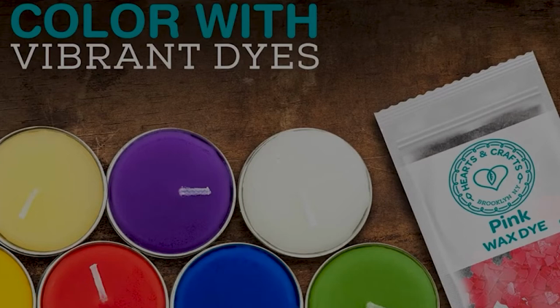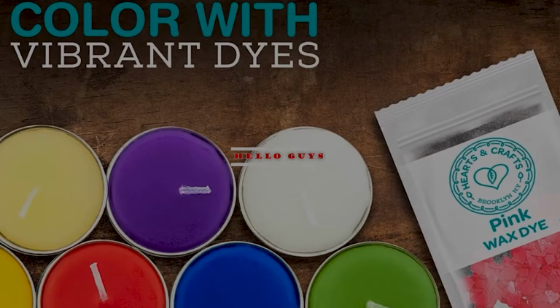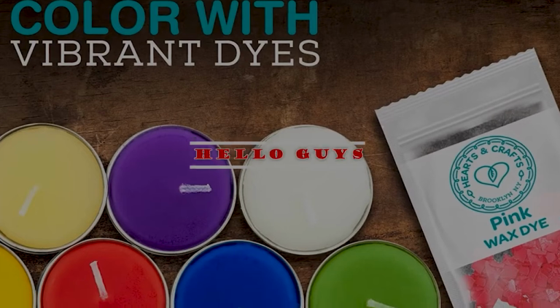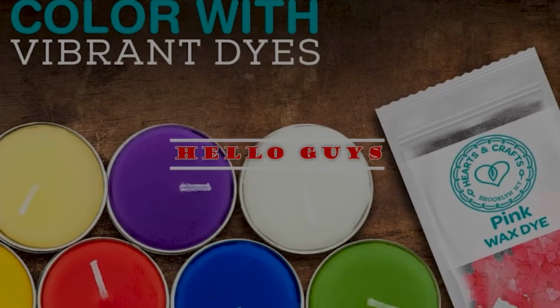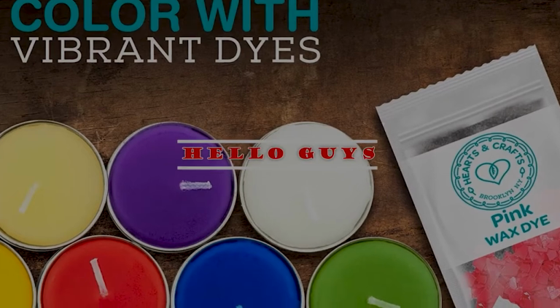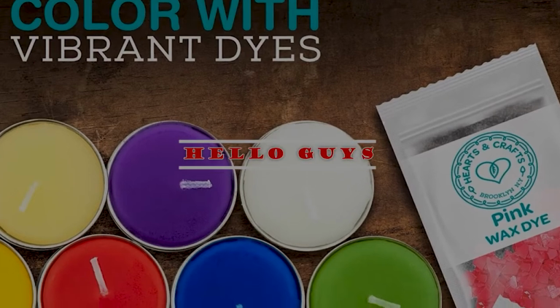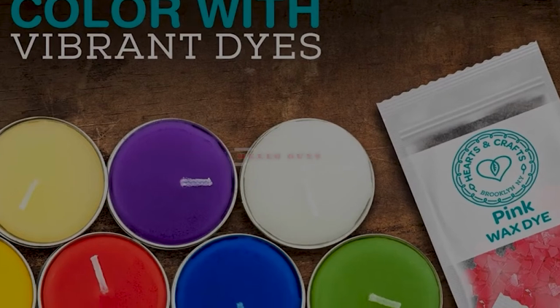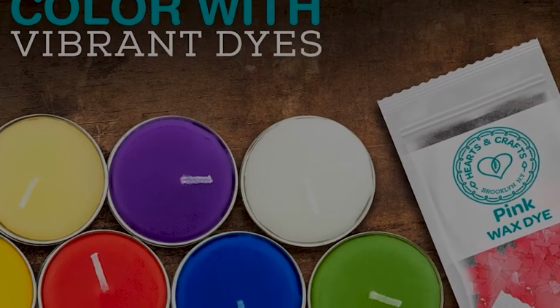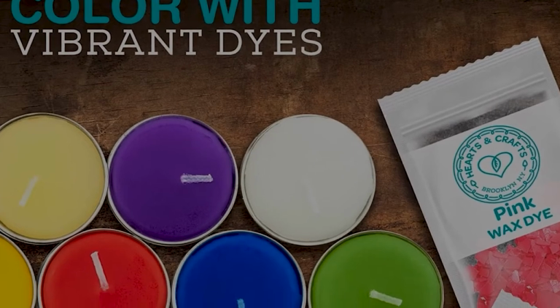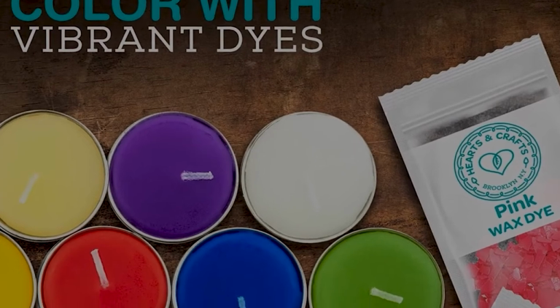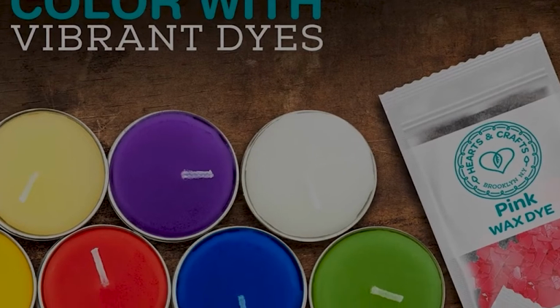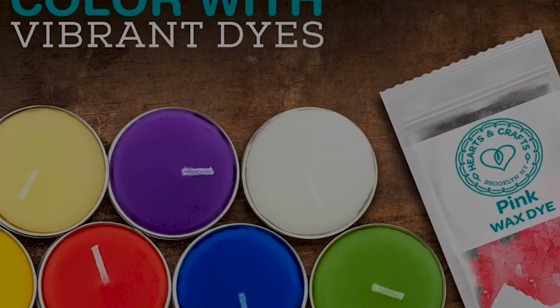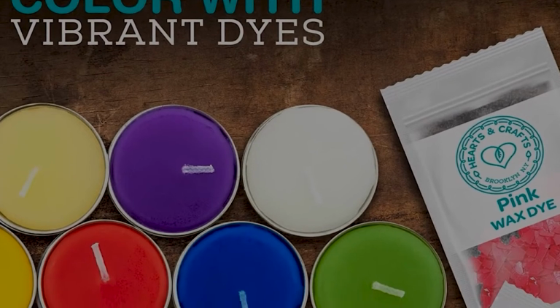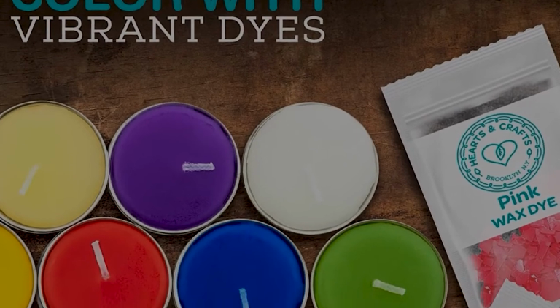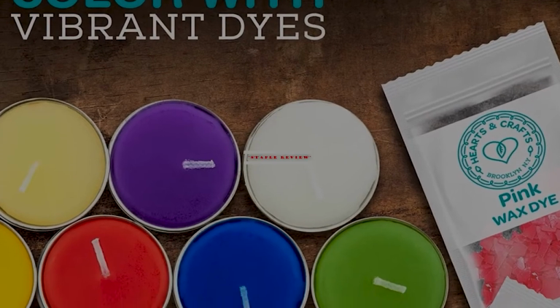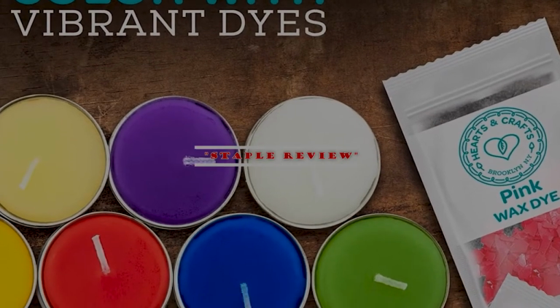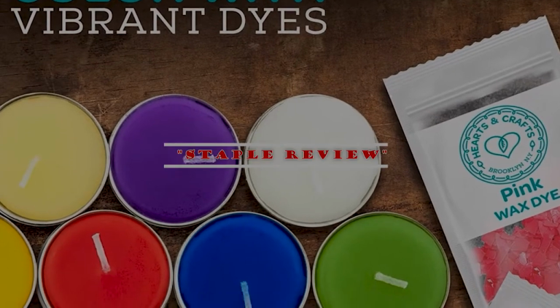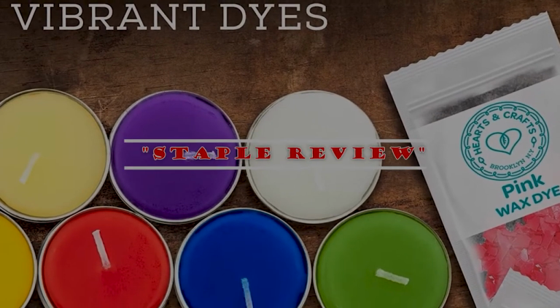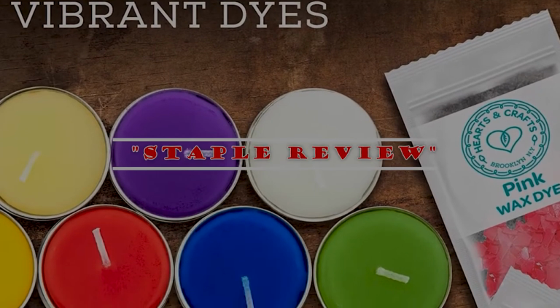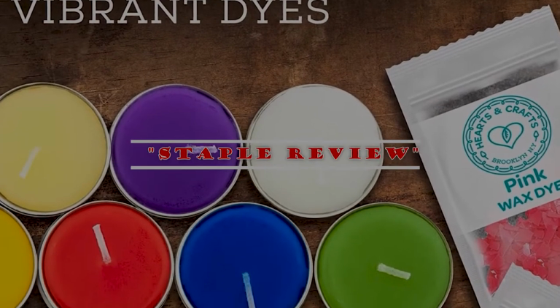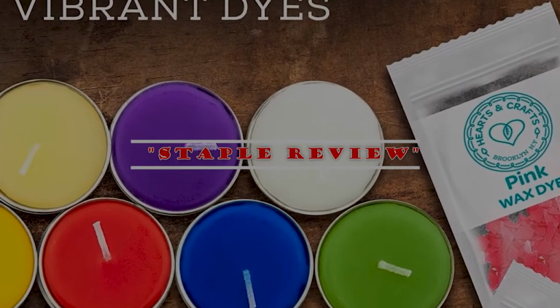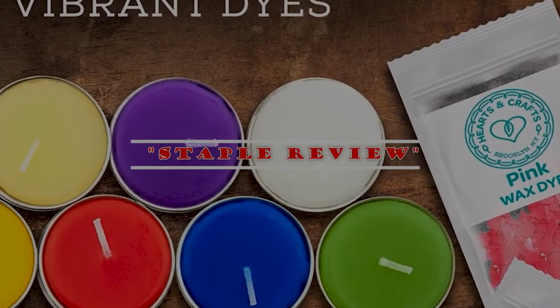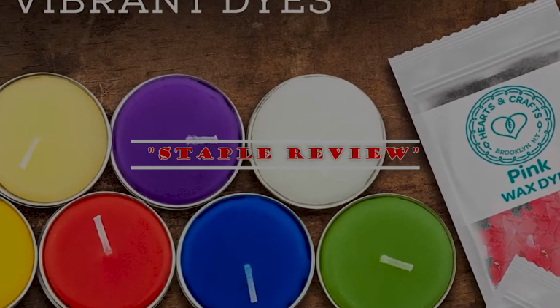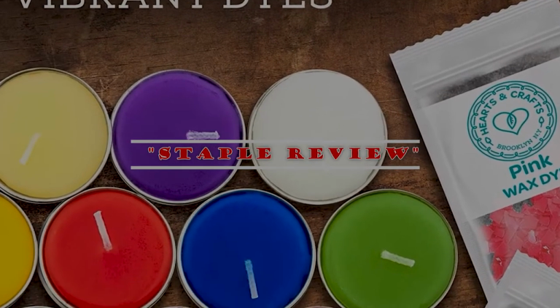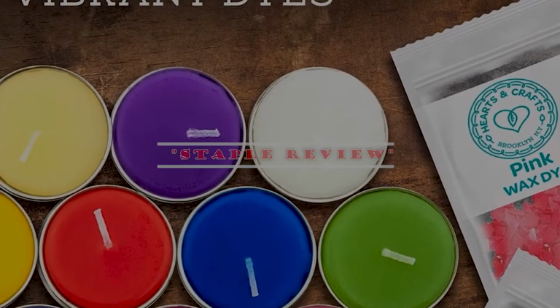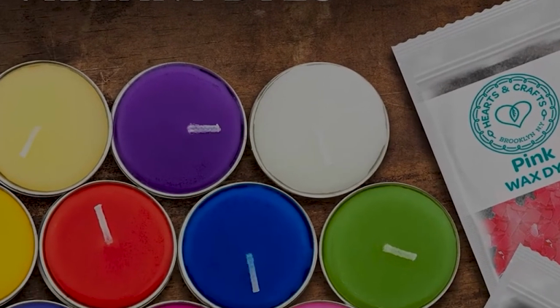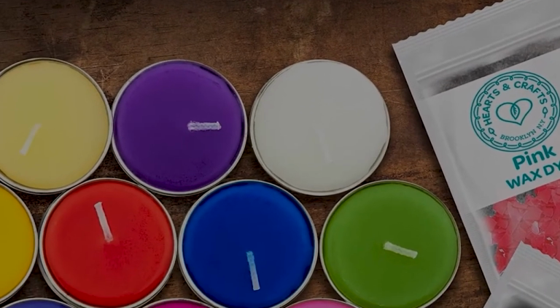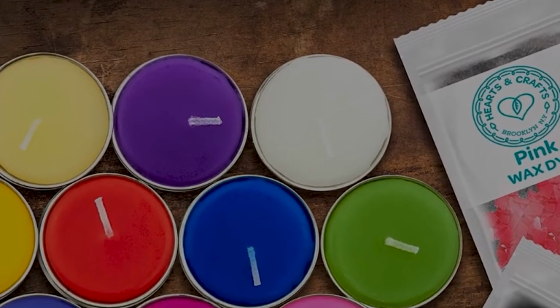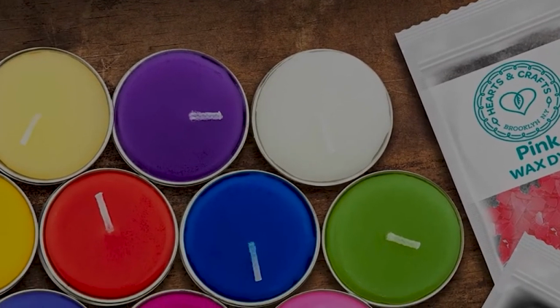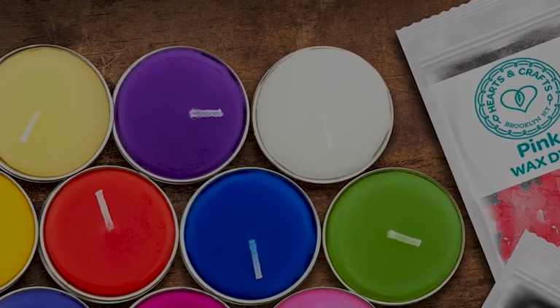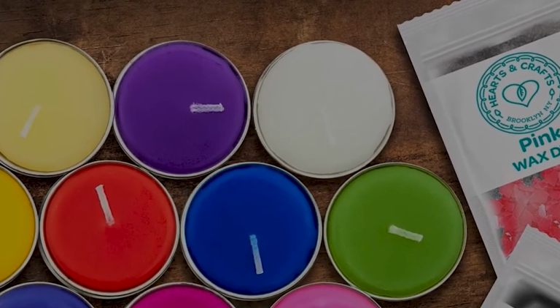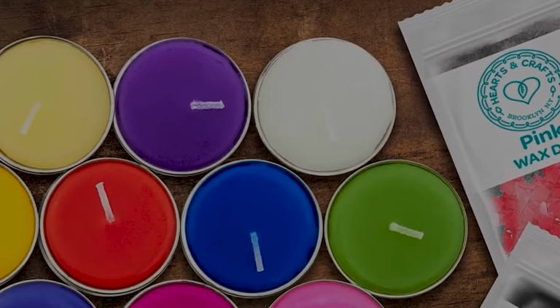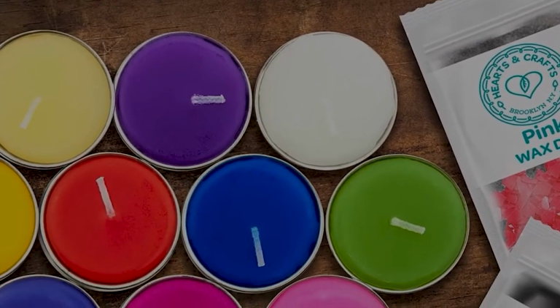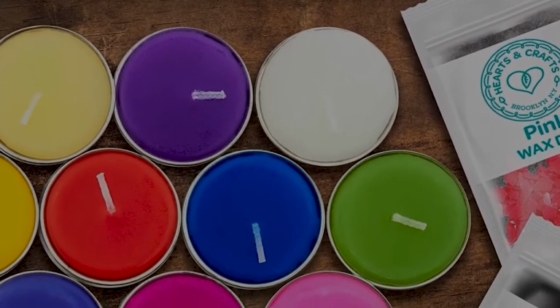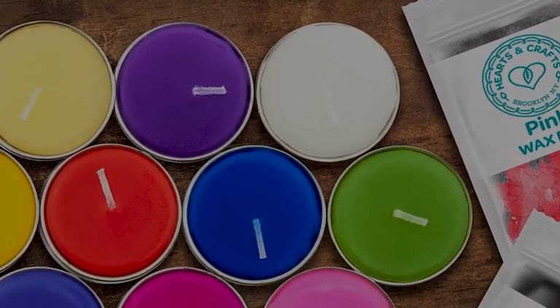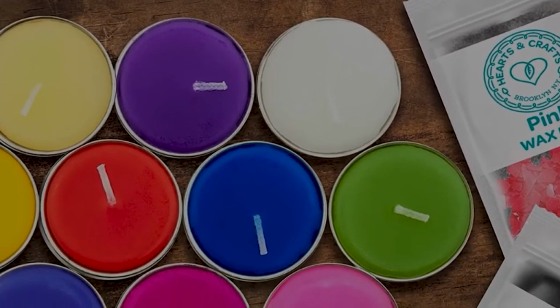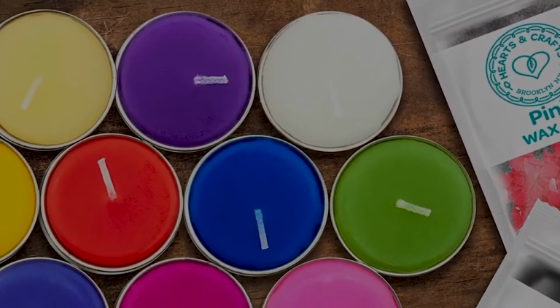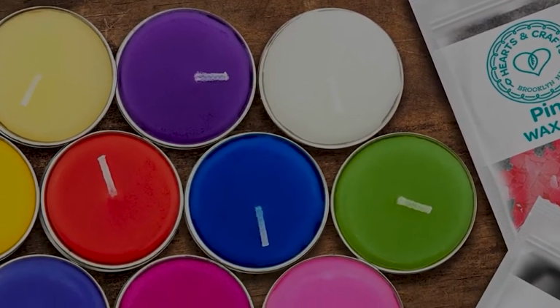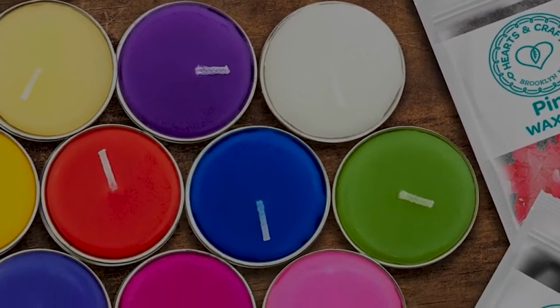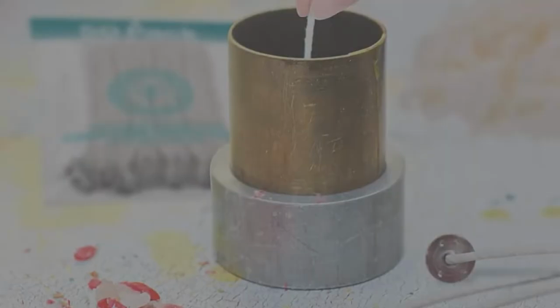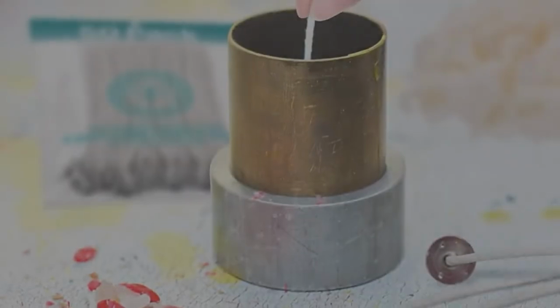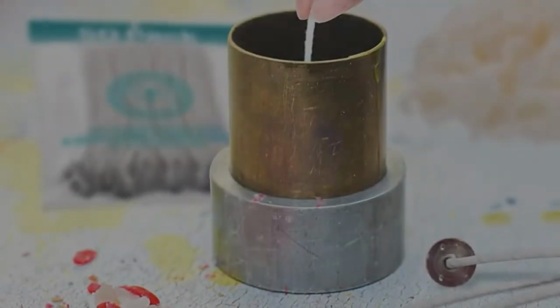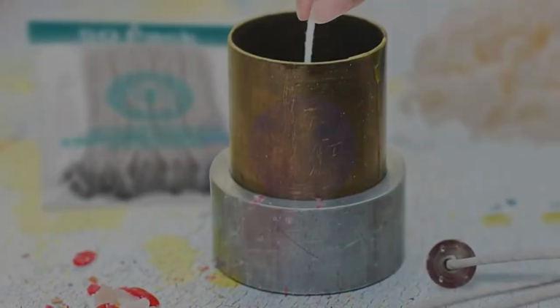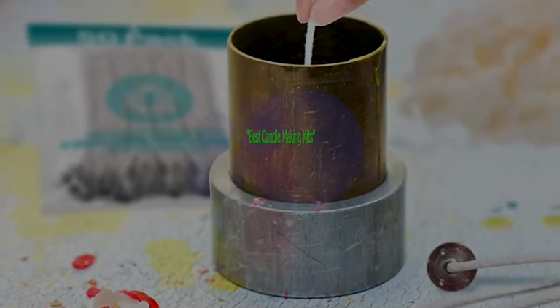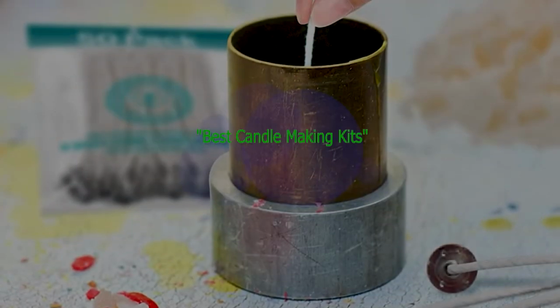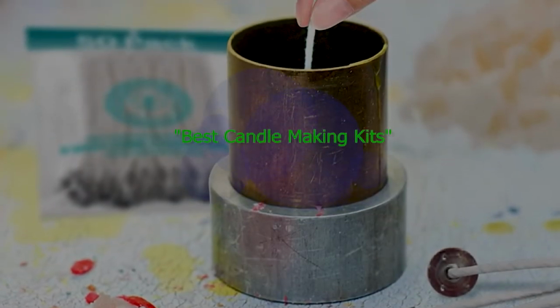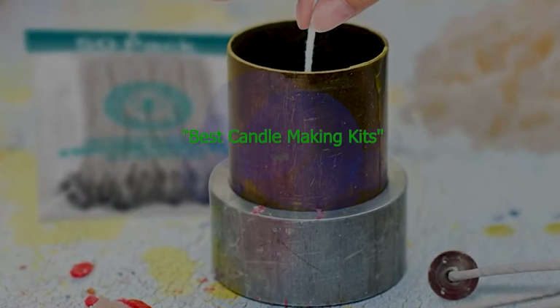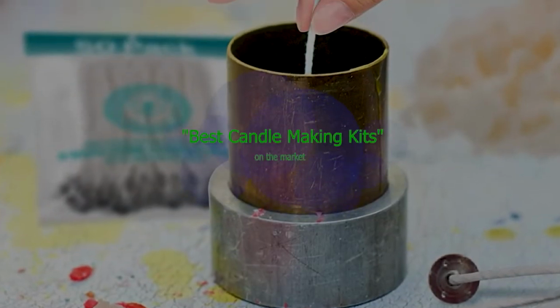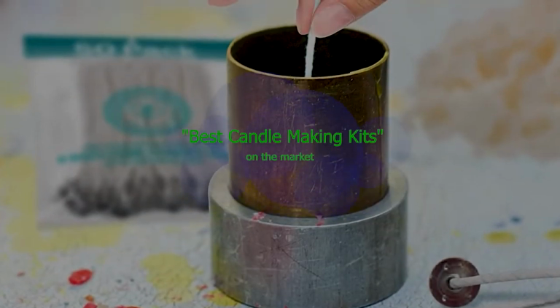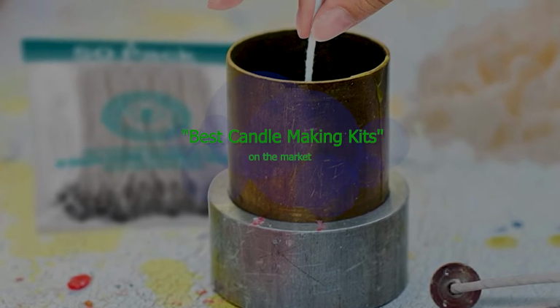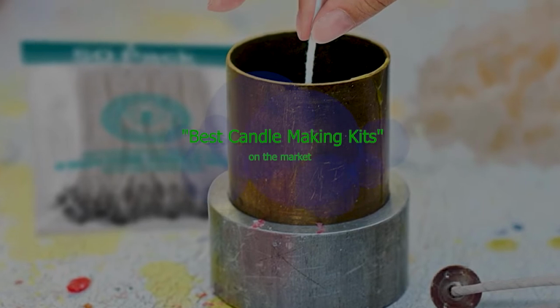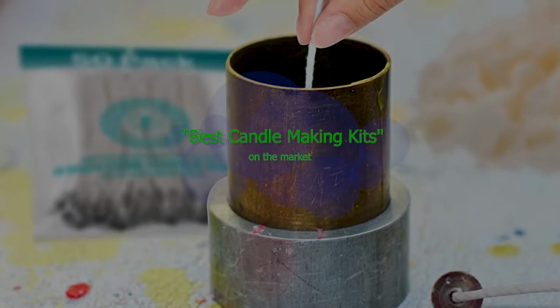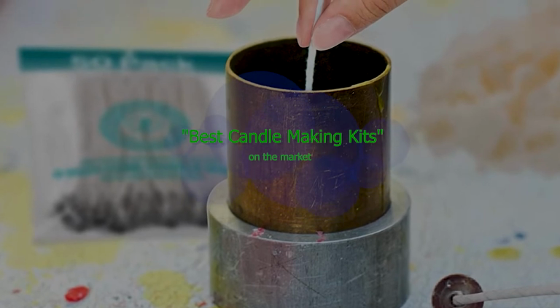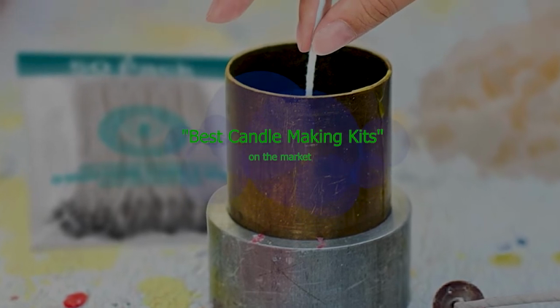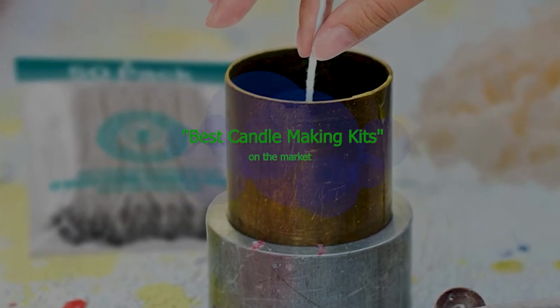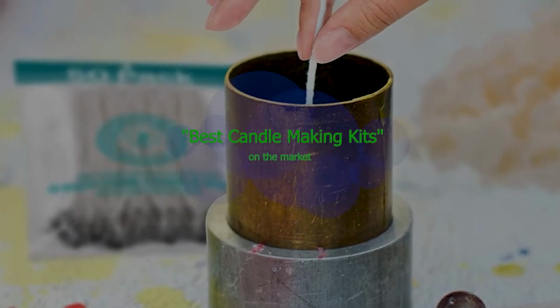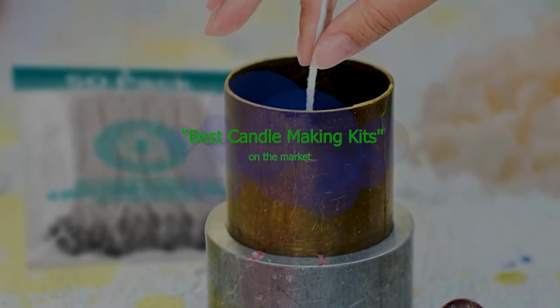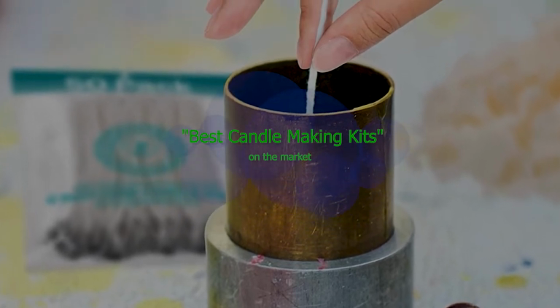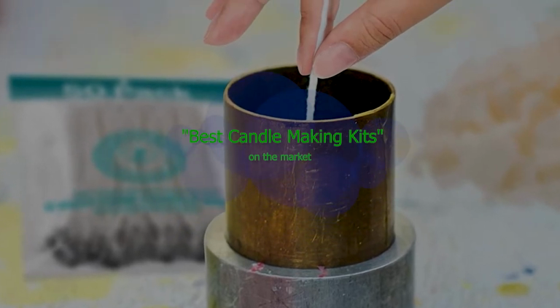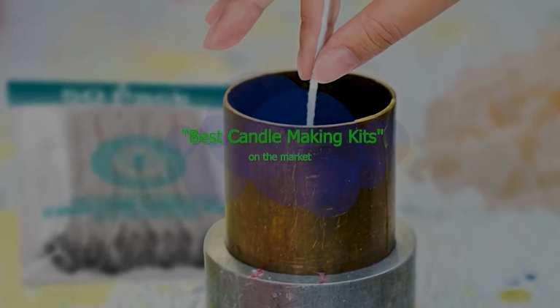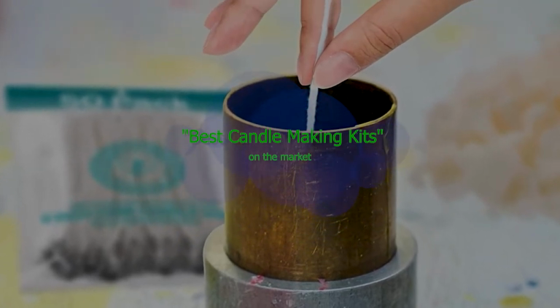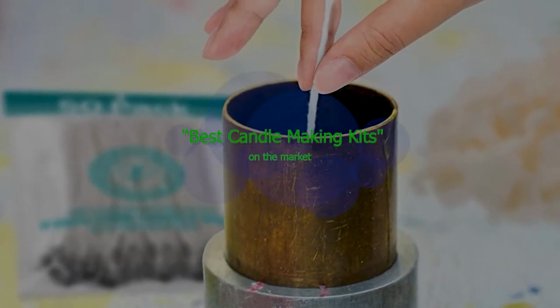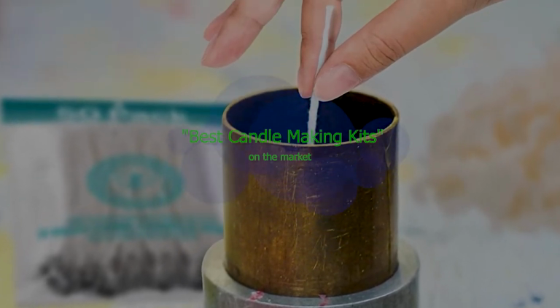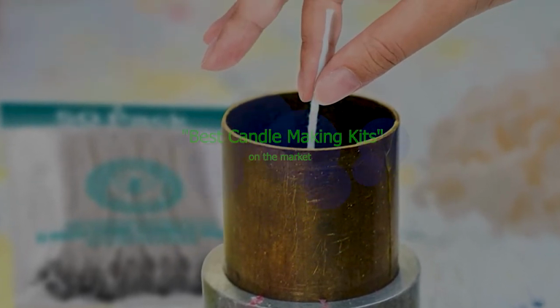Hello guys, welcome to our channel Staple Review. In this video, we will try to help you find out the best candle making kits on the market.